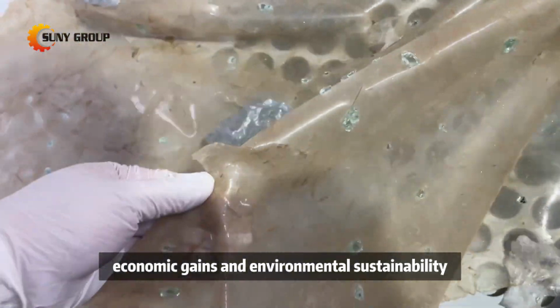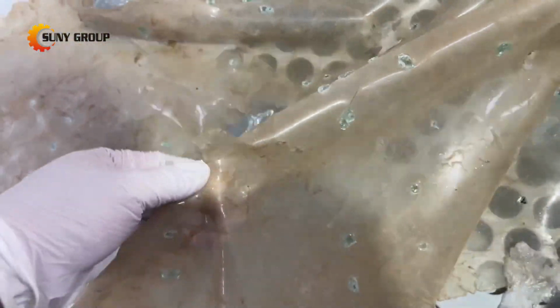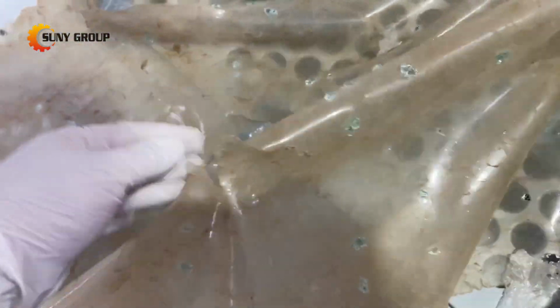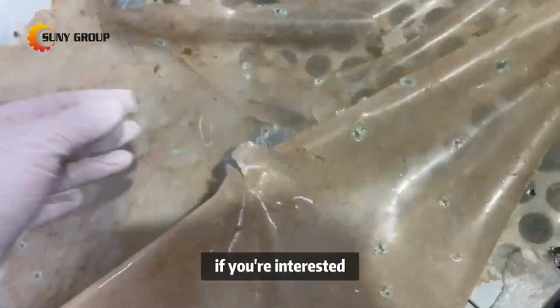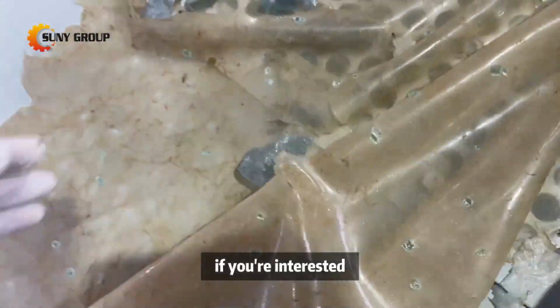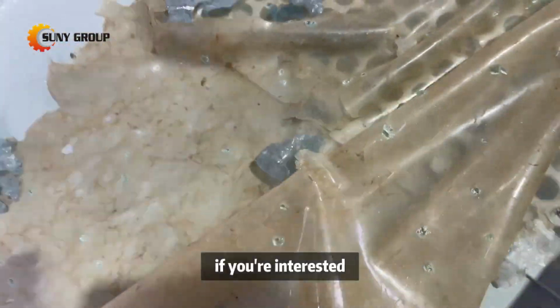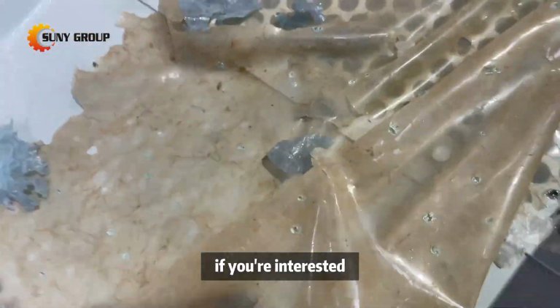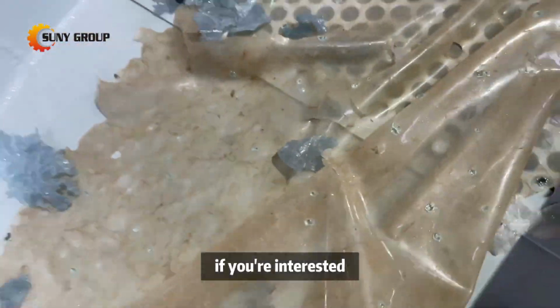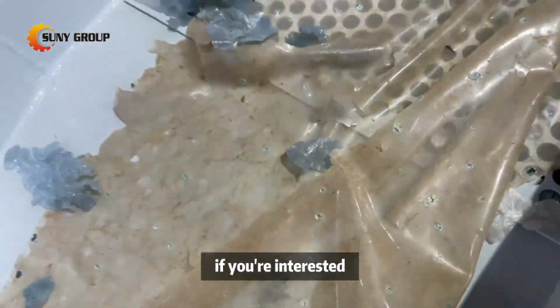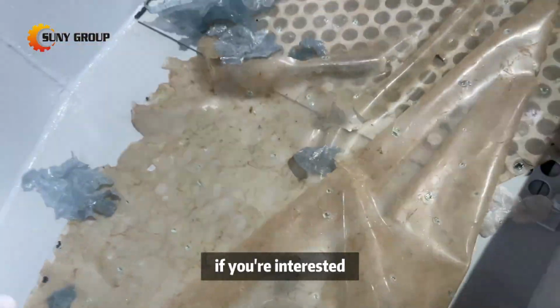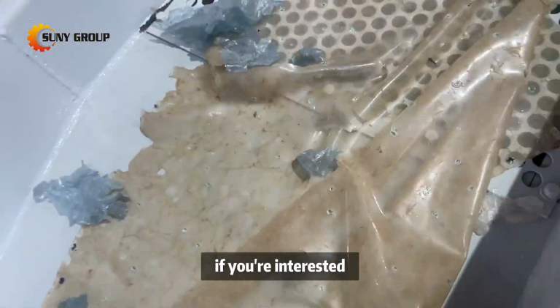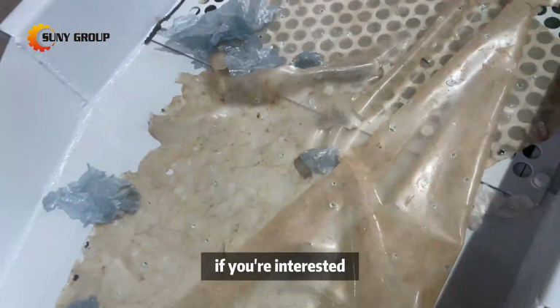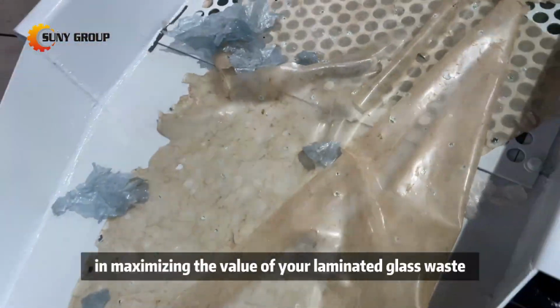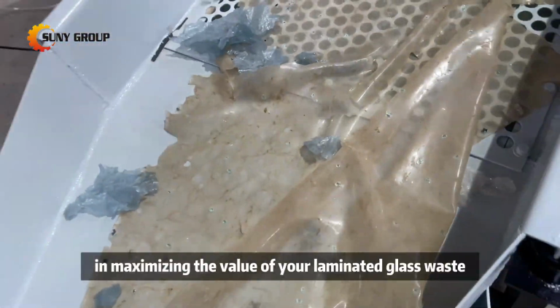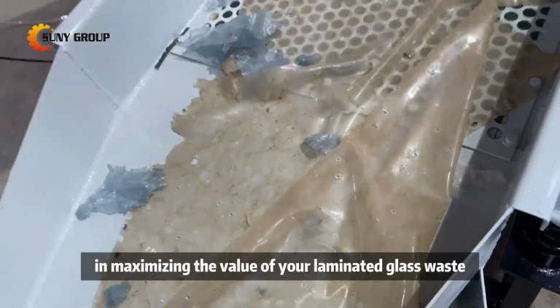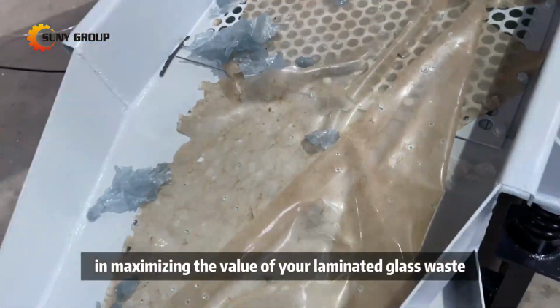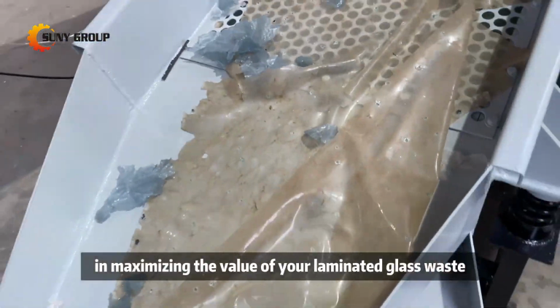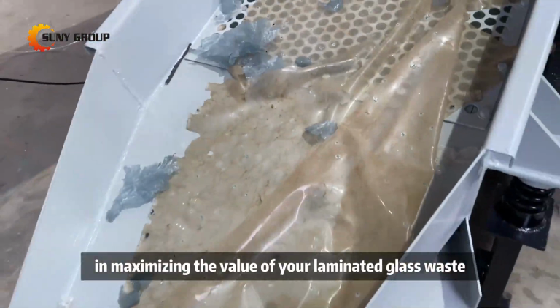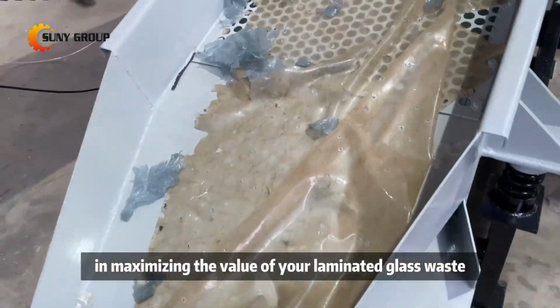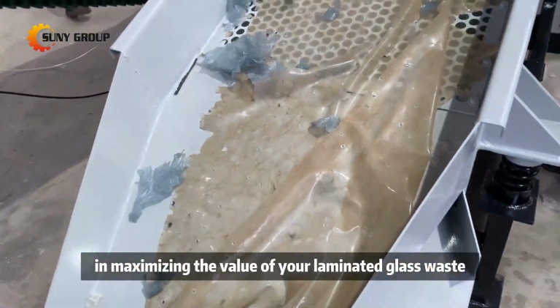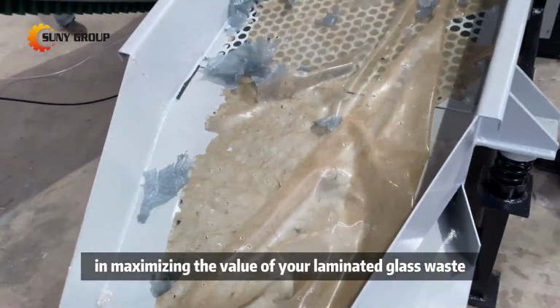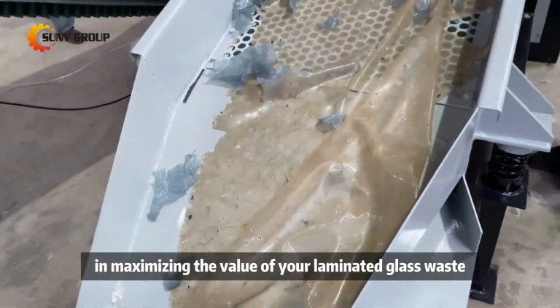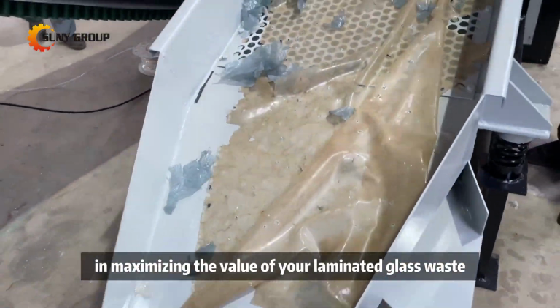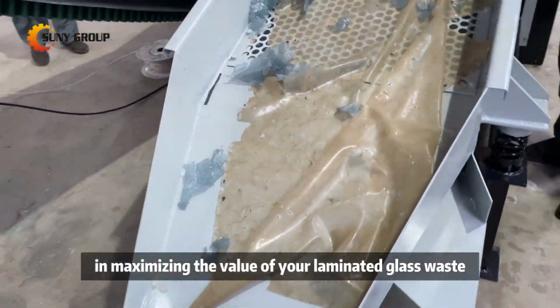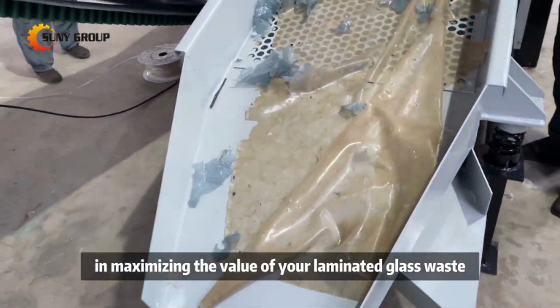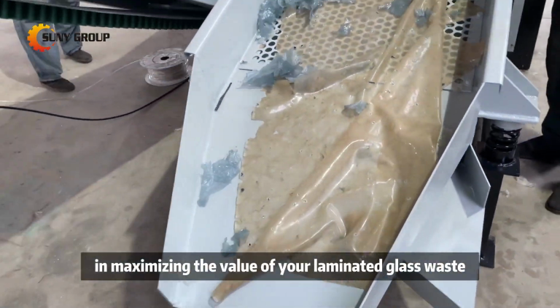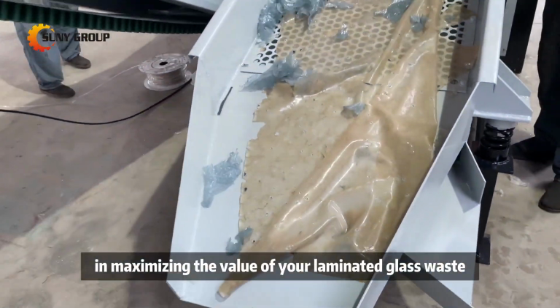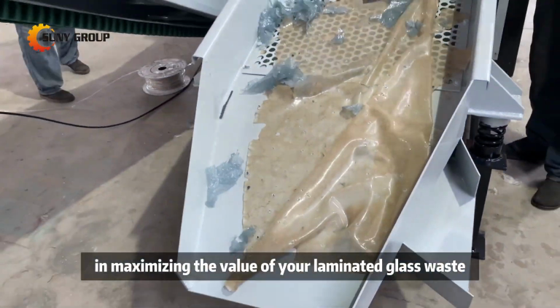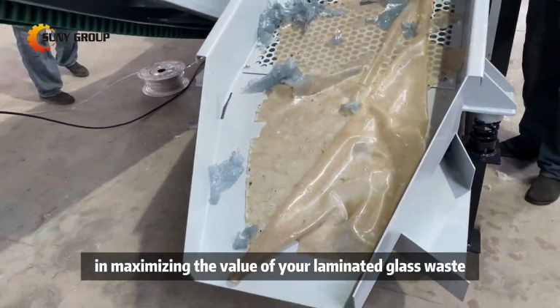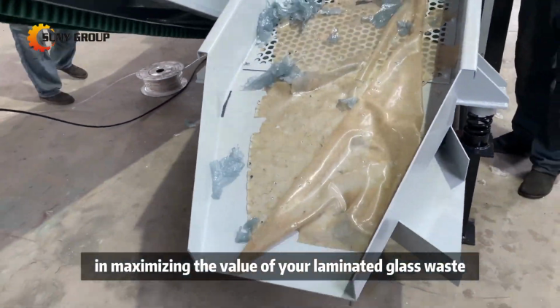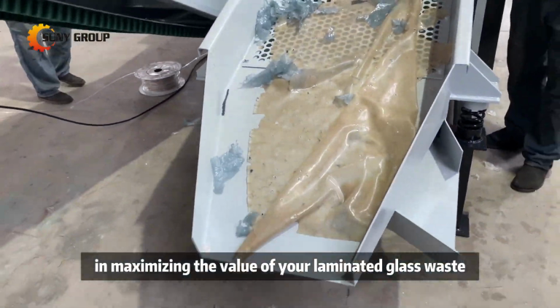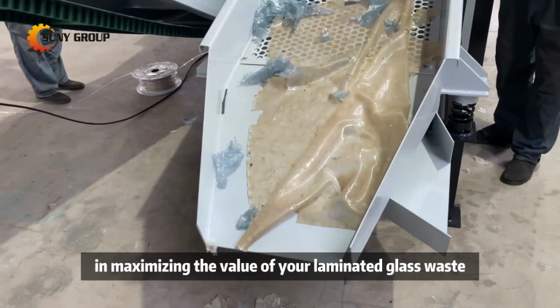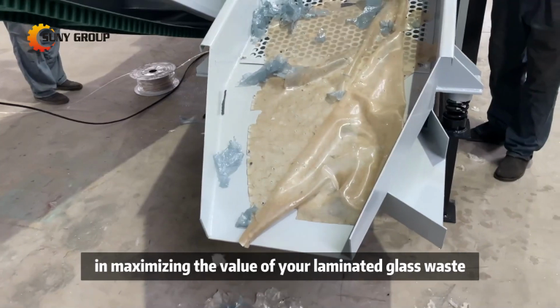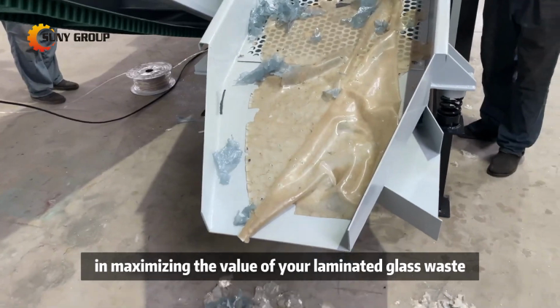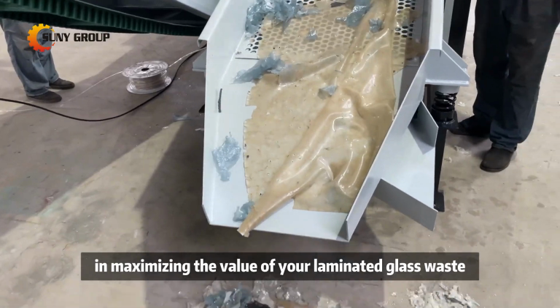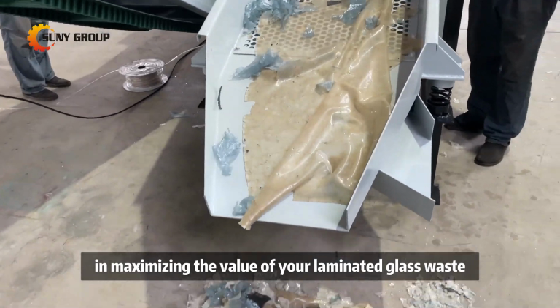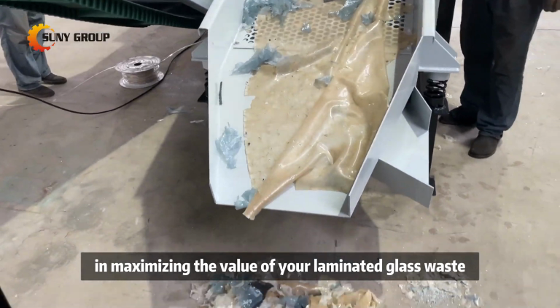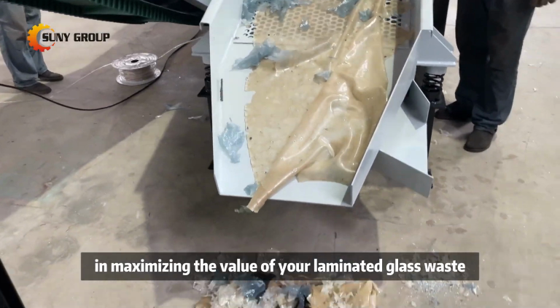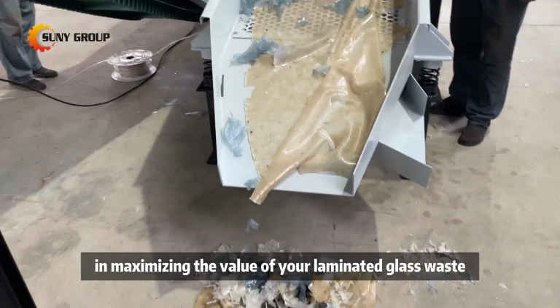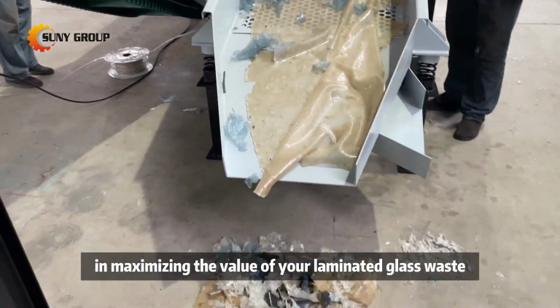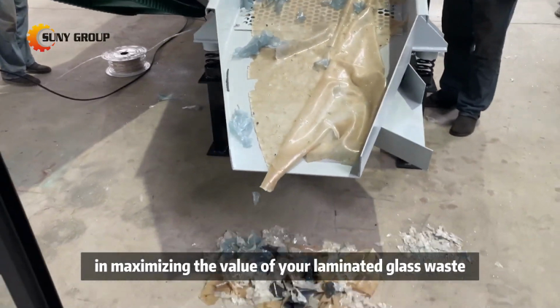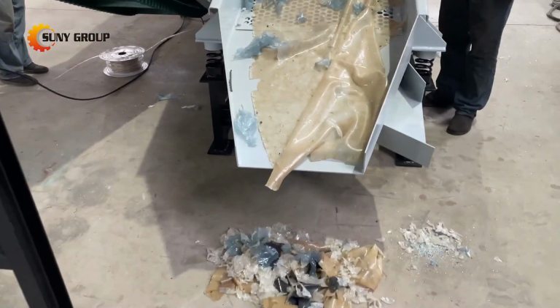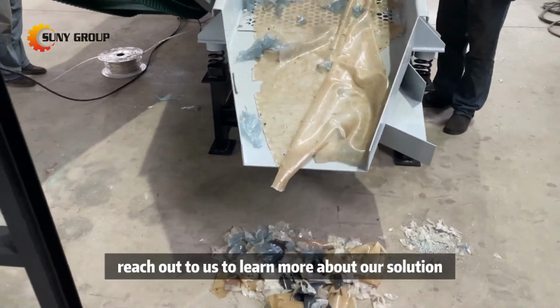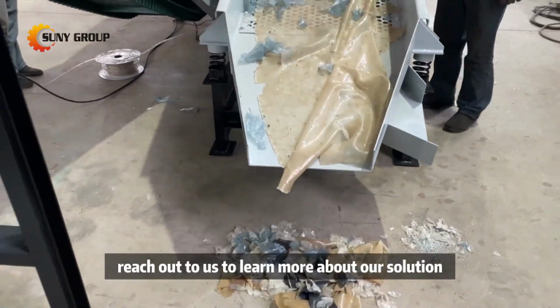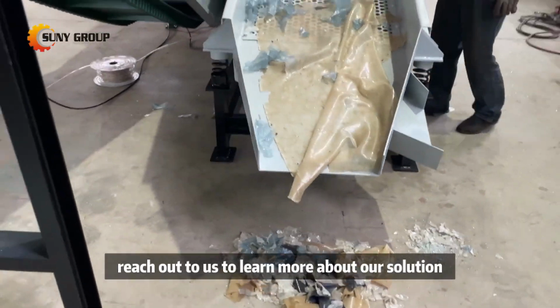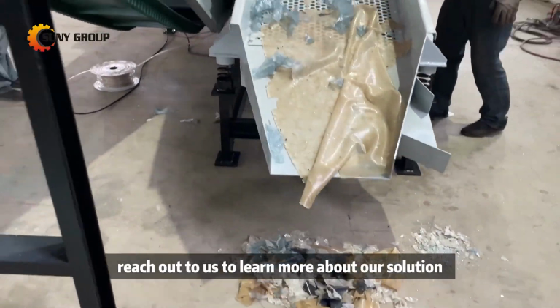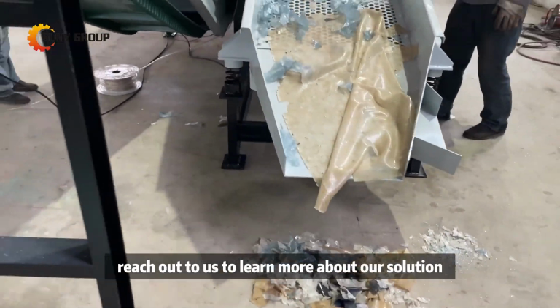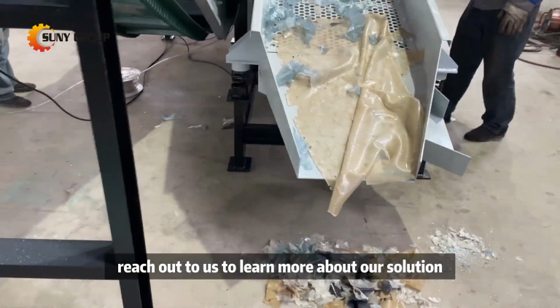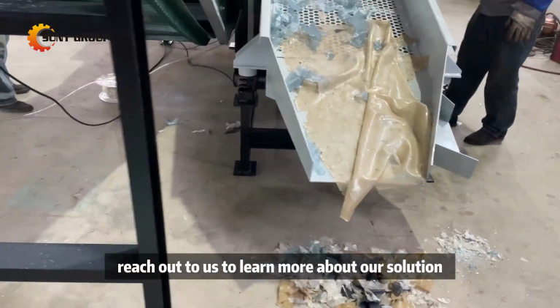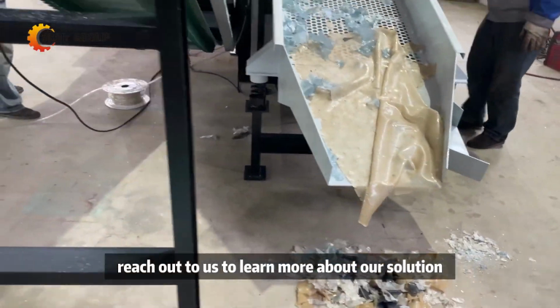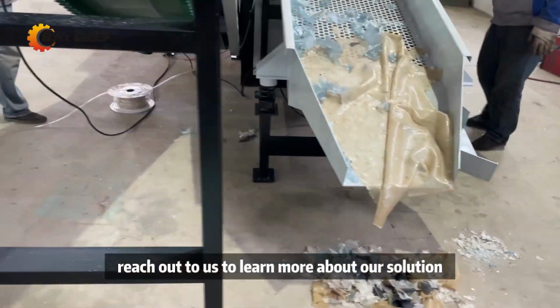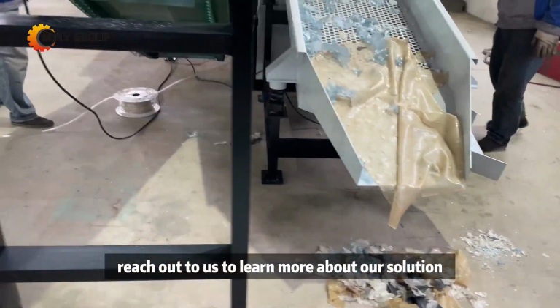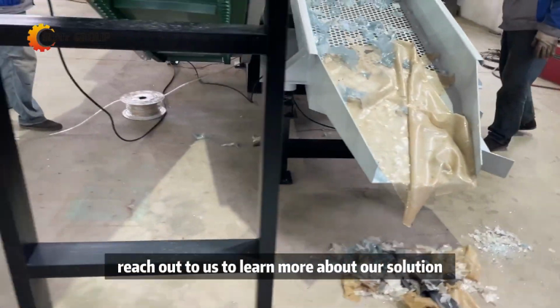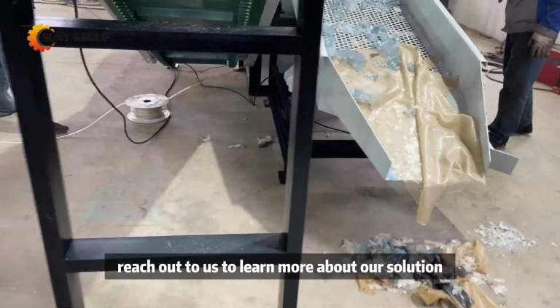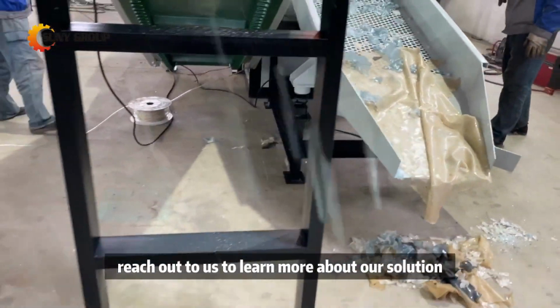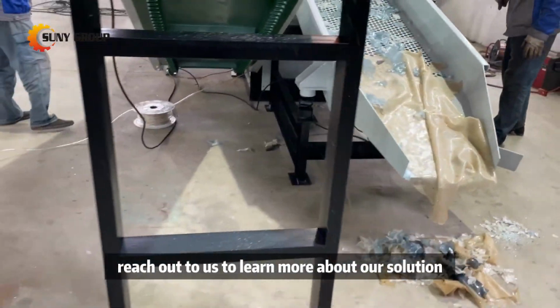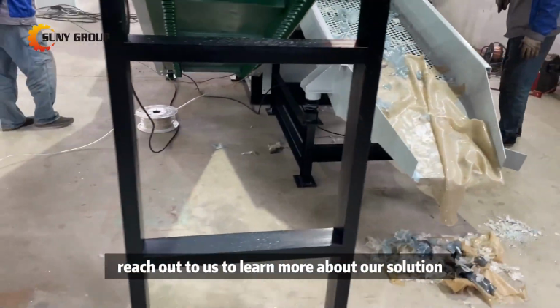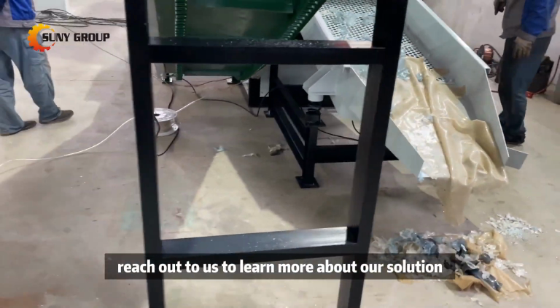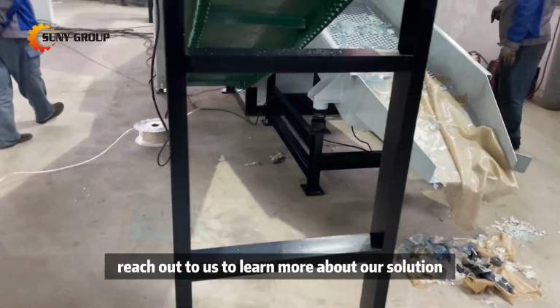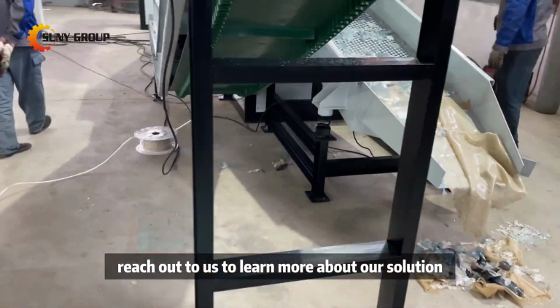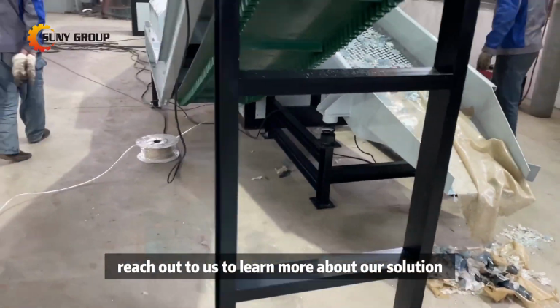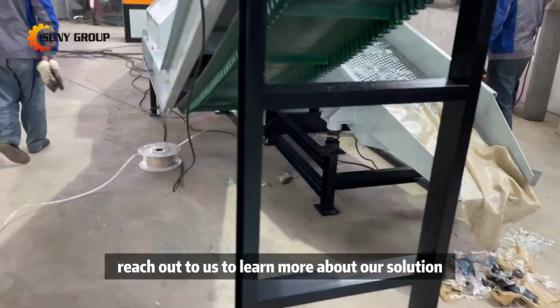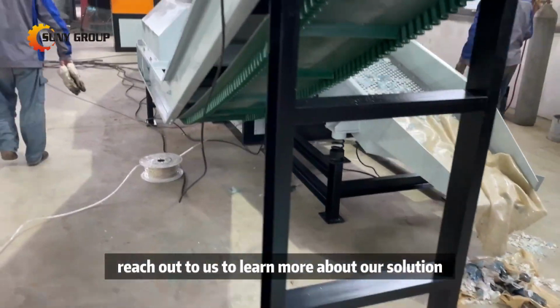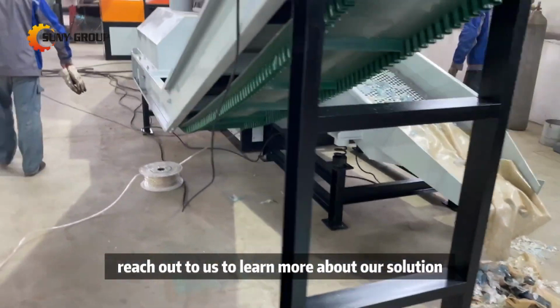If you're interested in maximizing the value of your laminated glass waste, reach out to us to learn more about our solution.